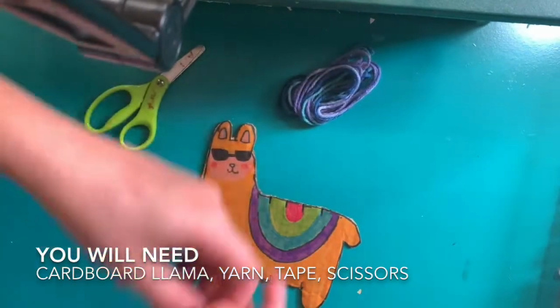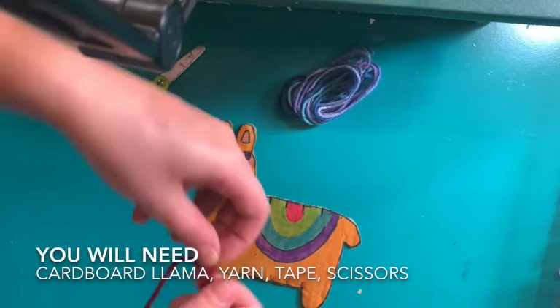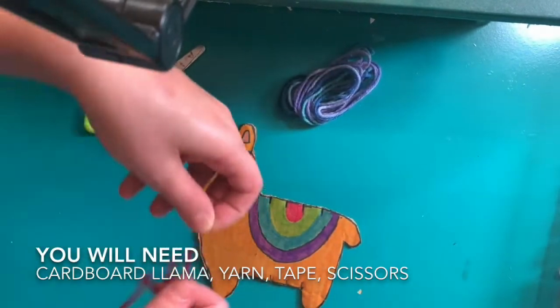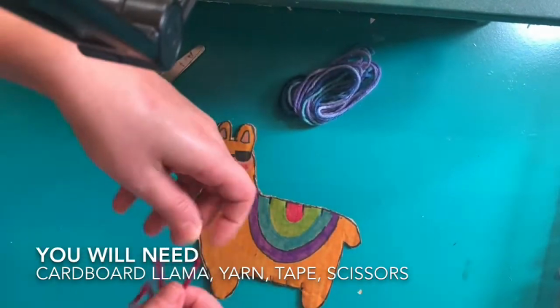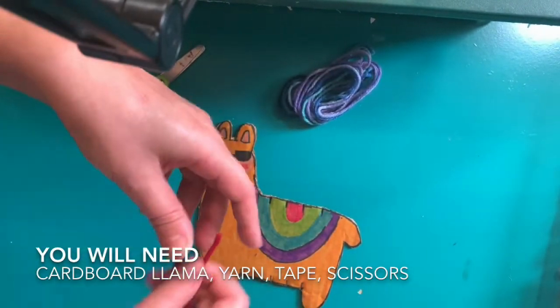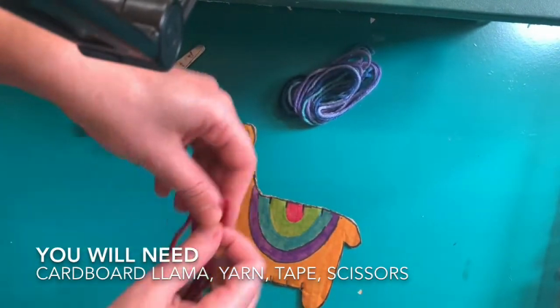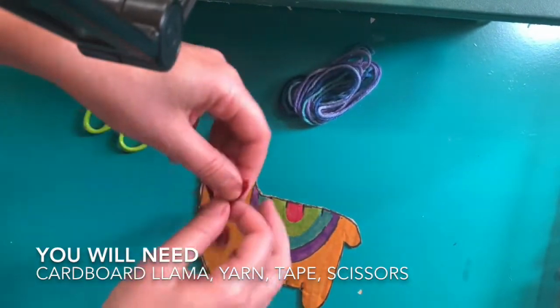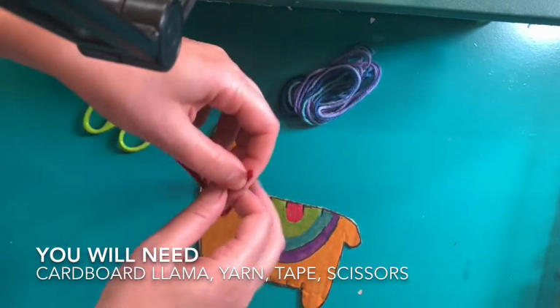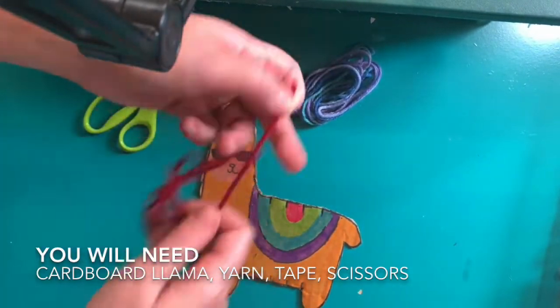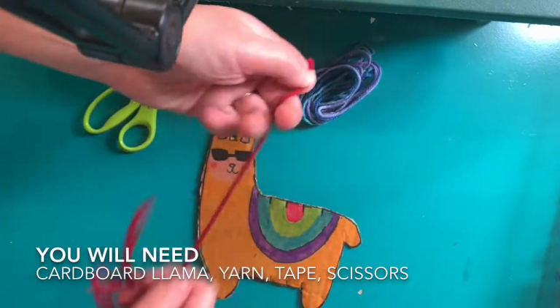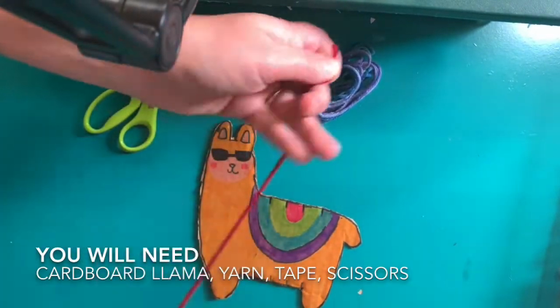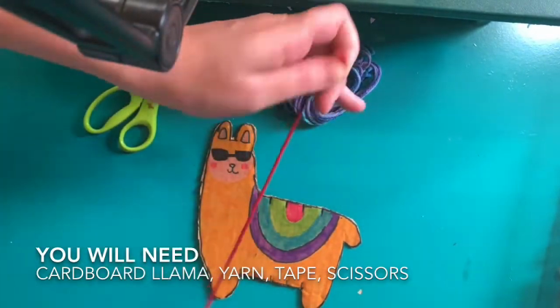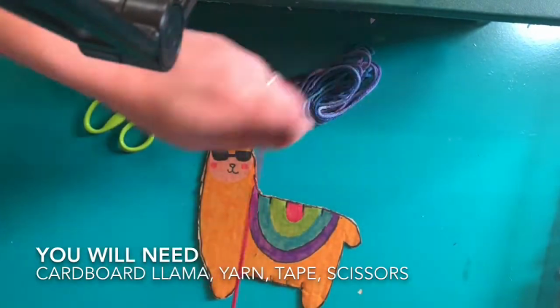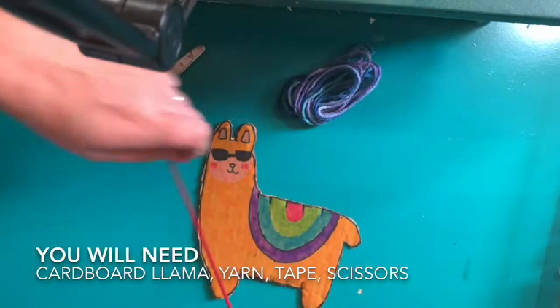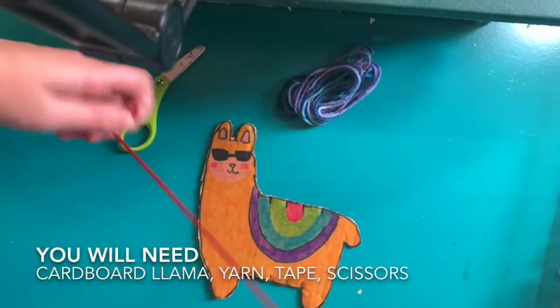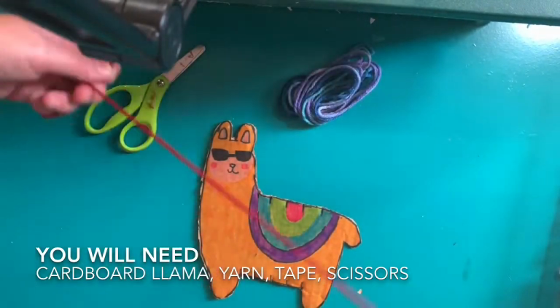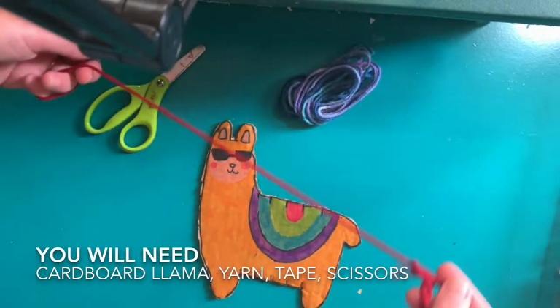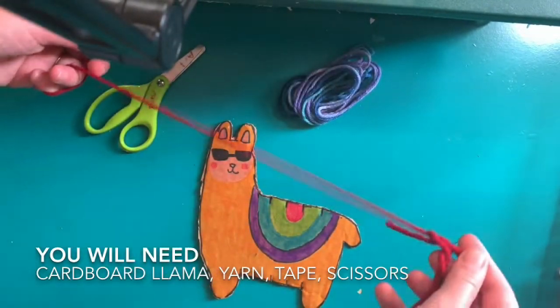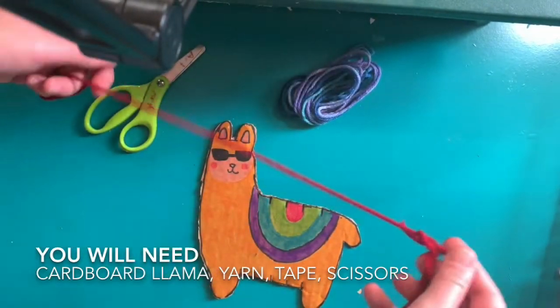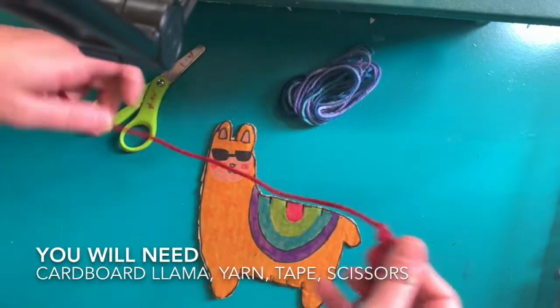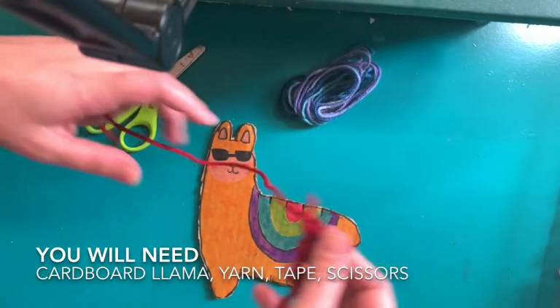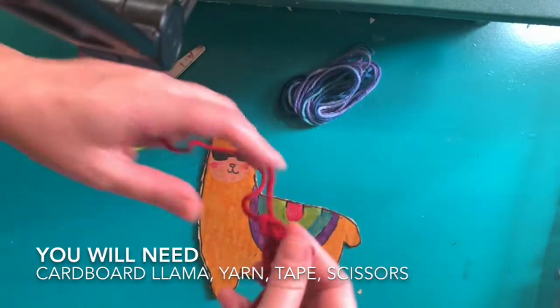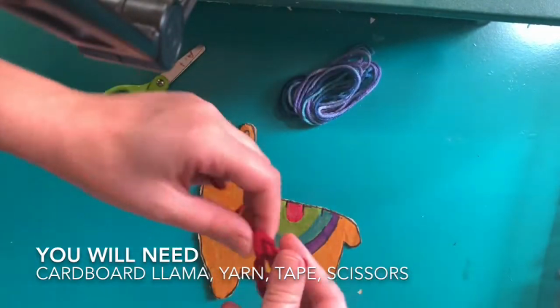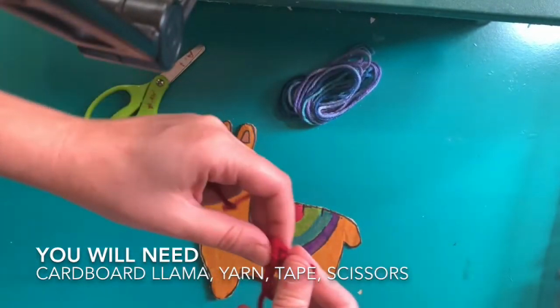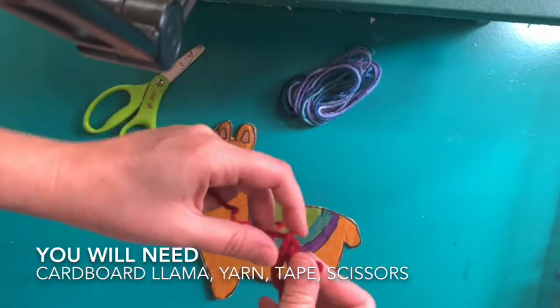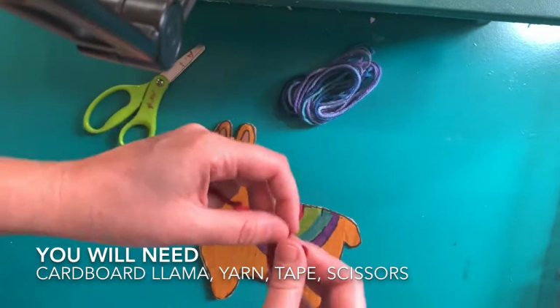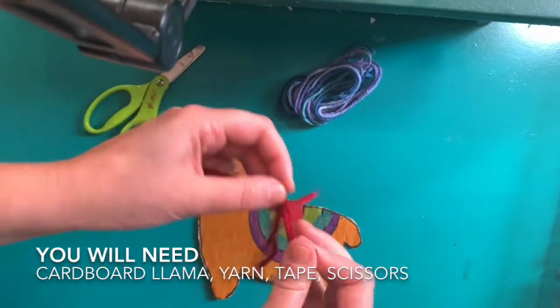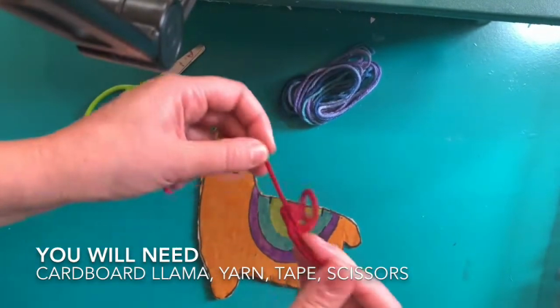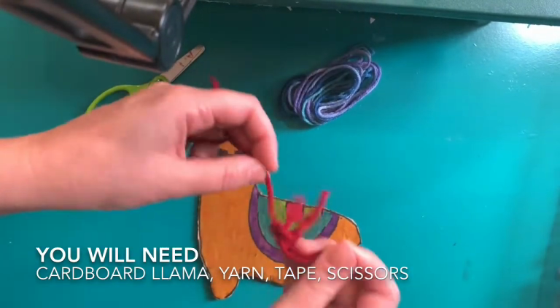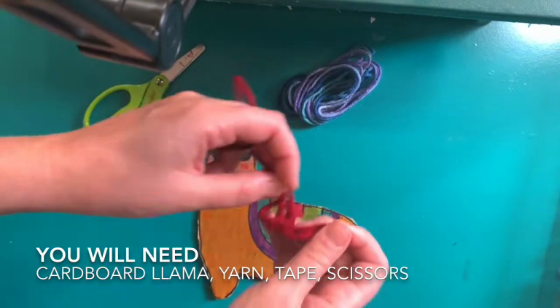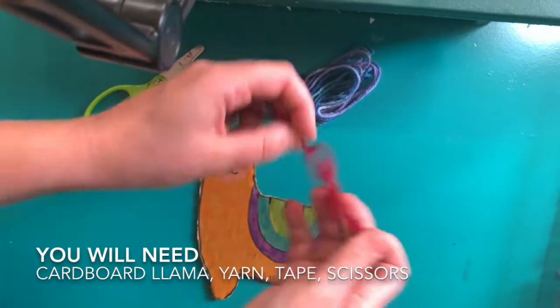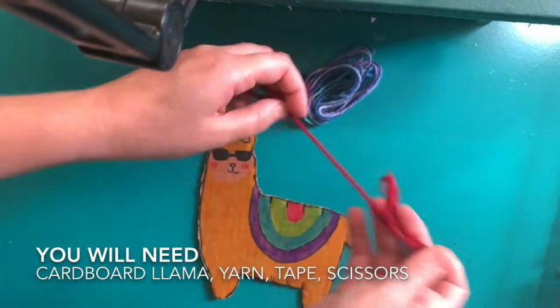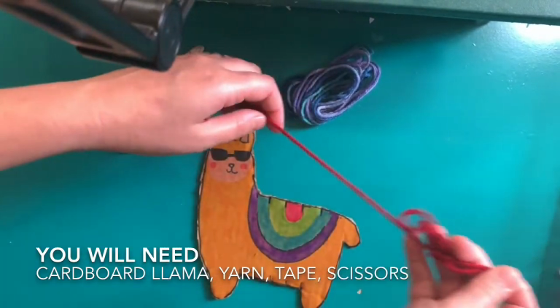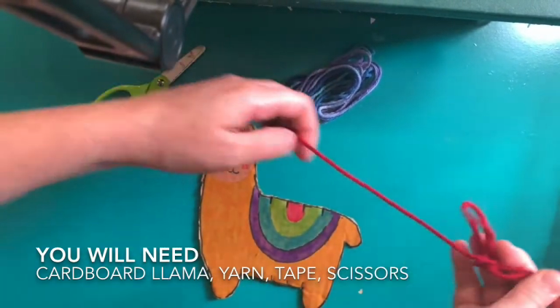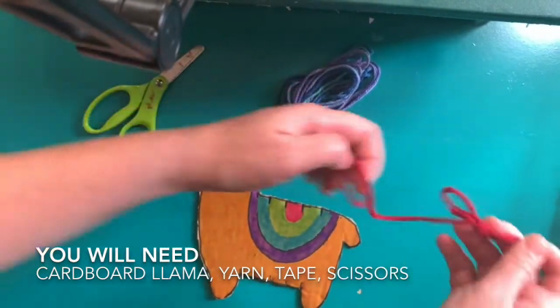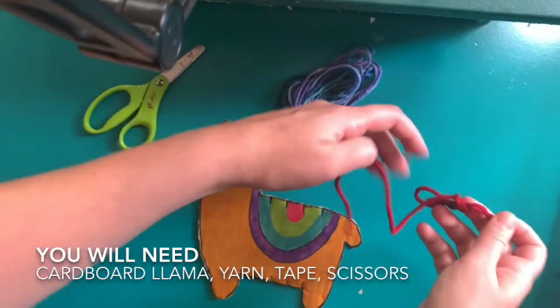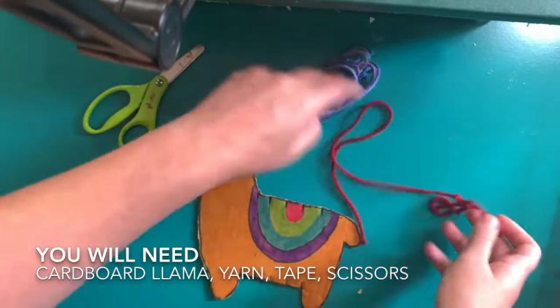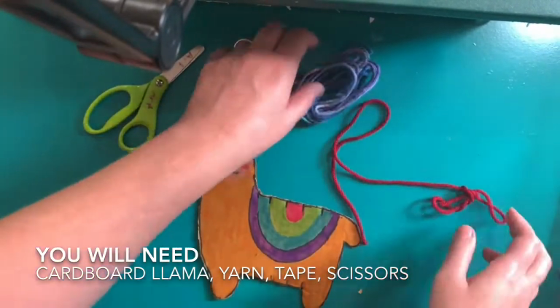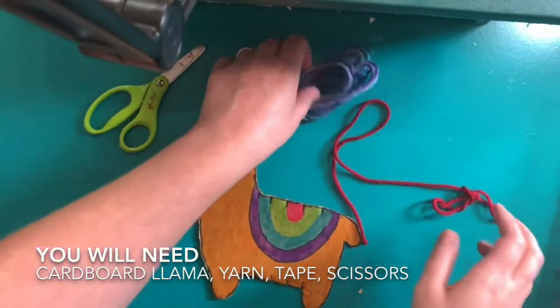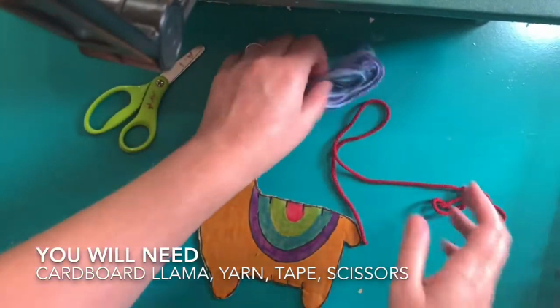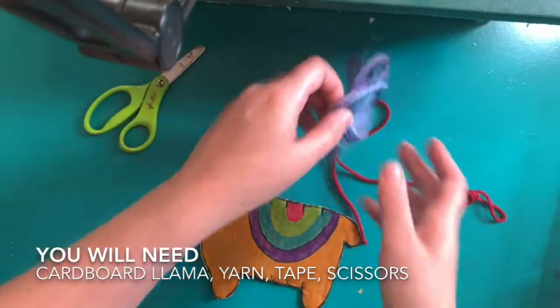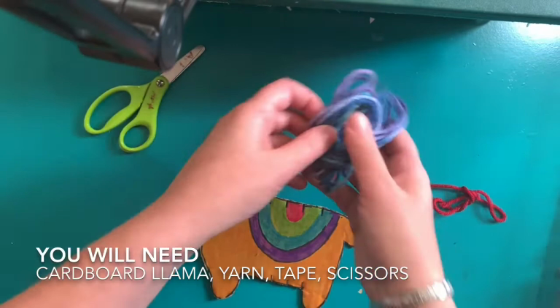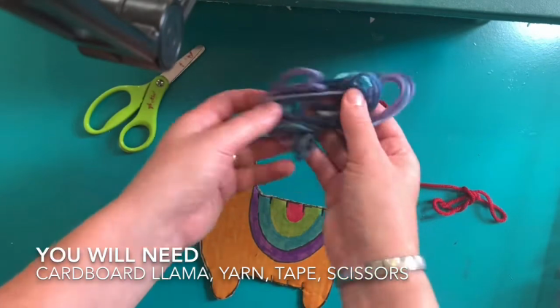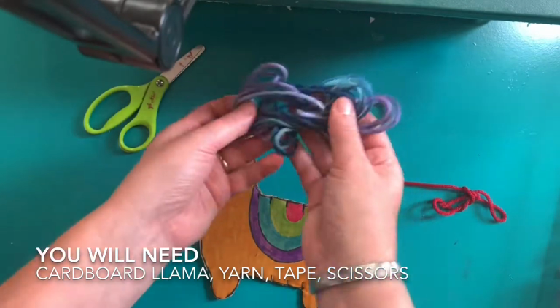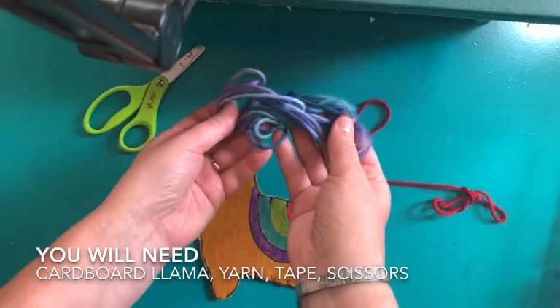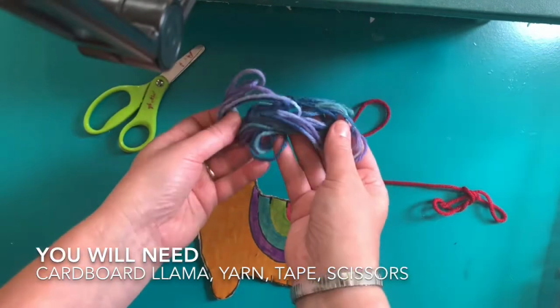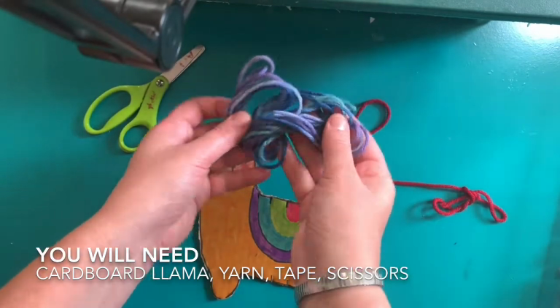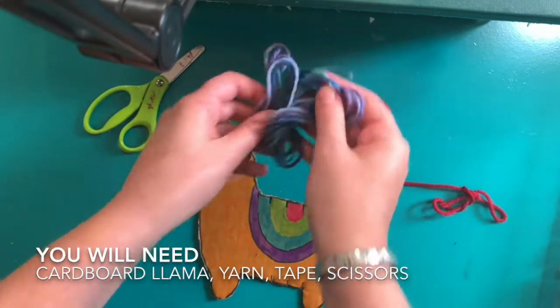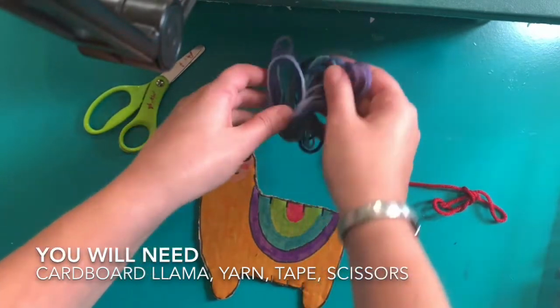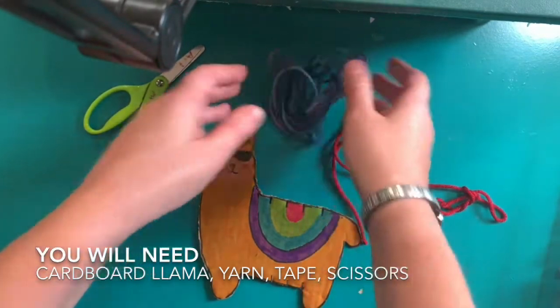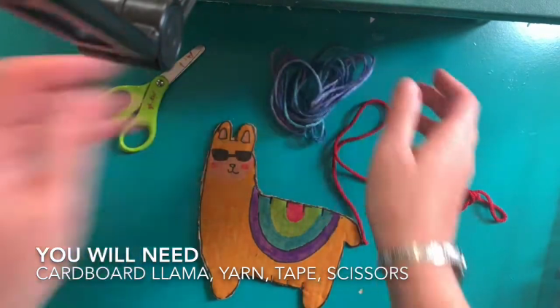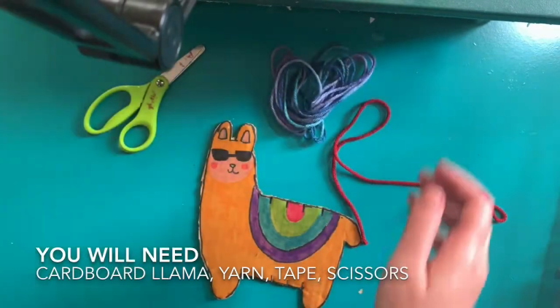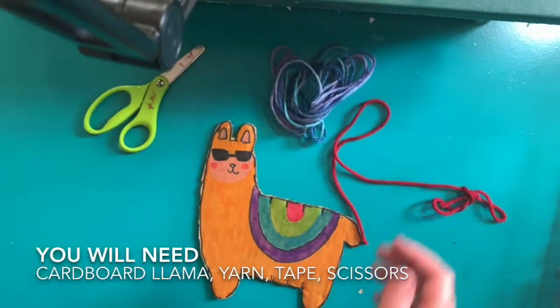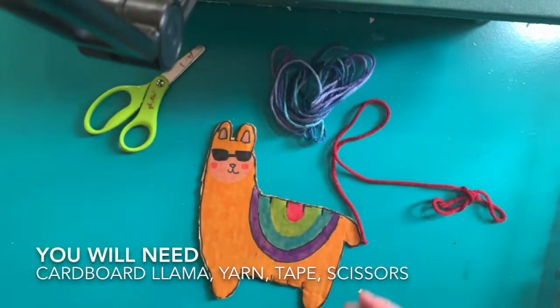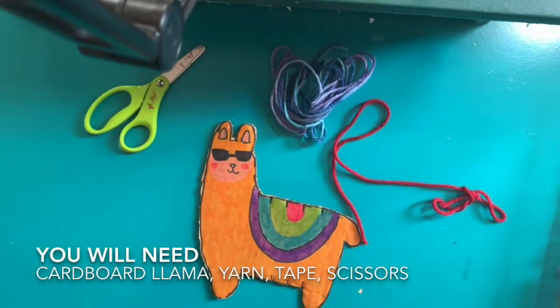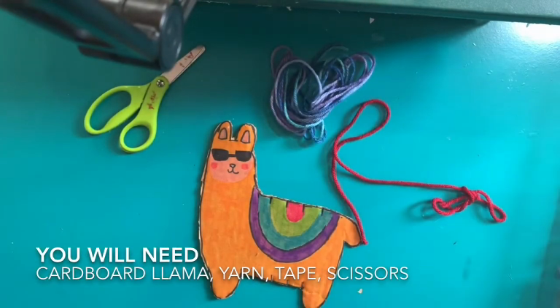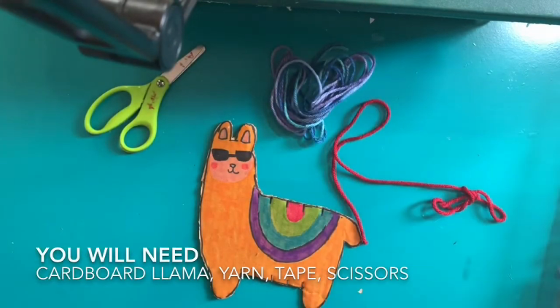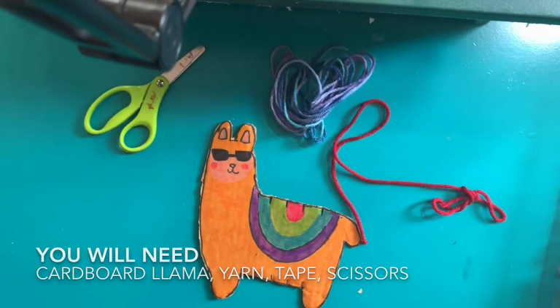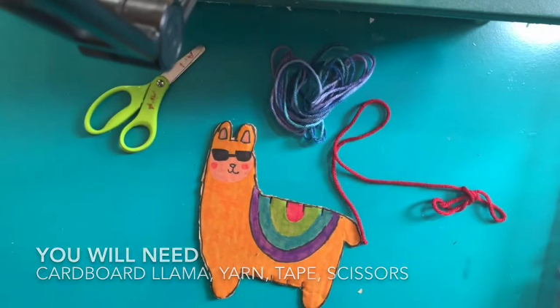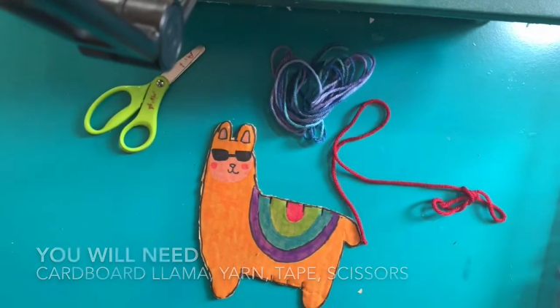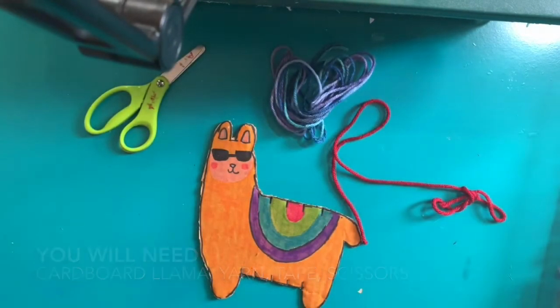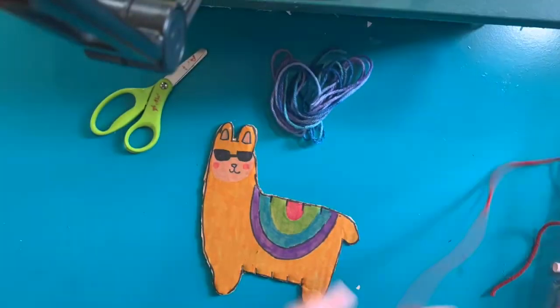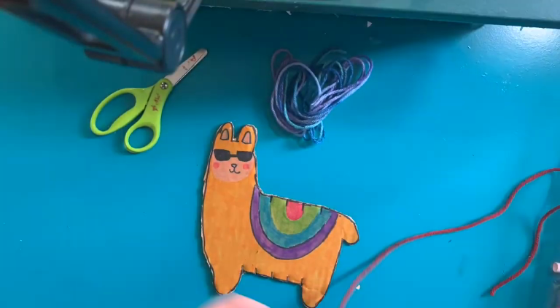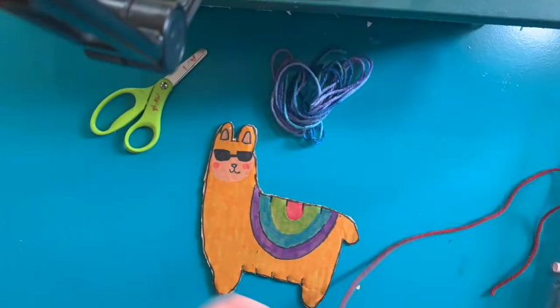The warp is the part of the weaving project that you weave in and out of. This part does not move once it's set up.